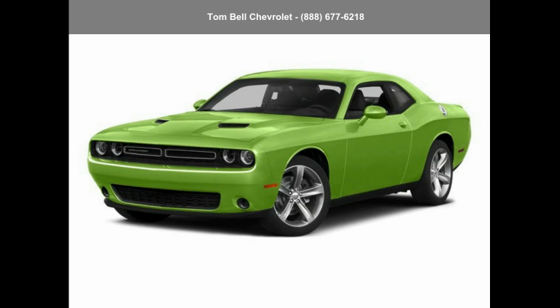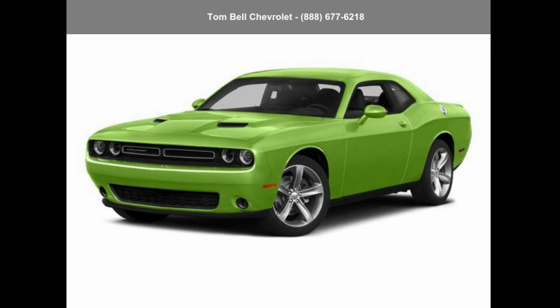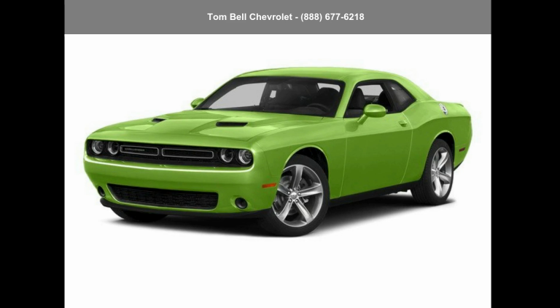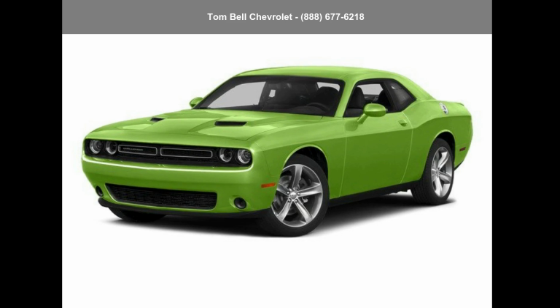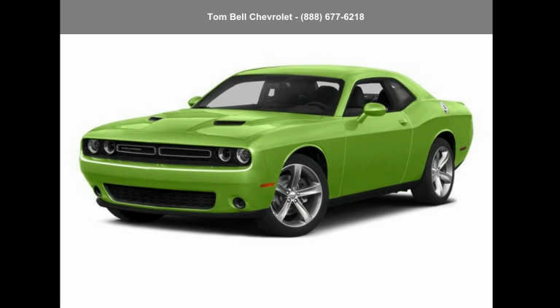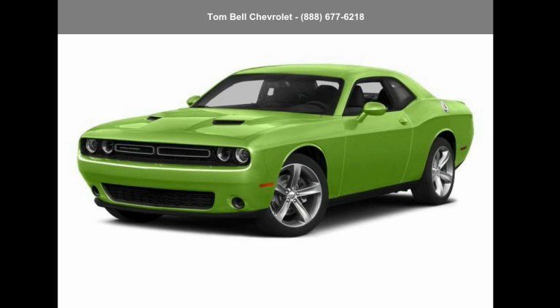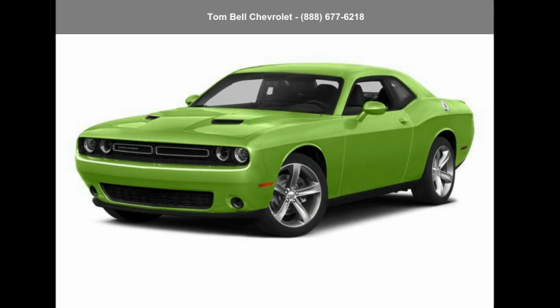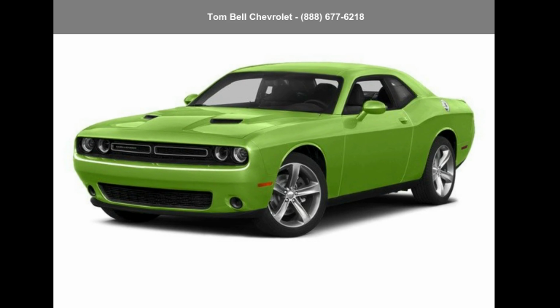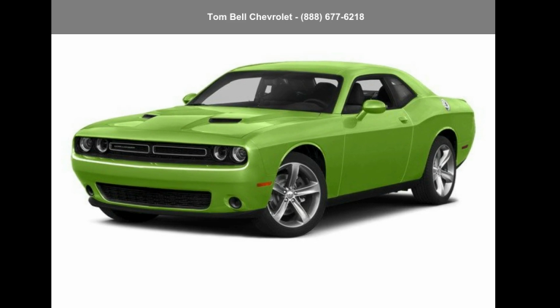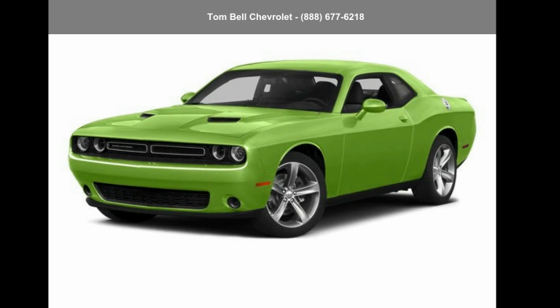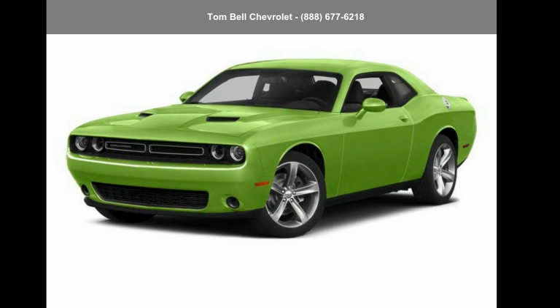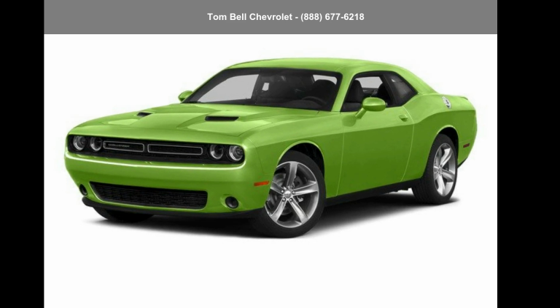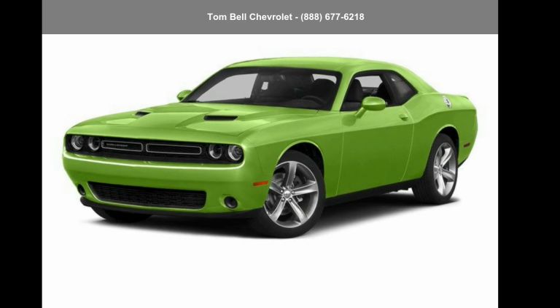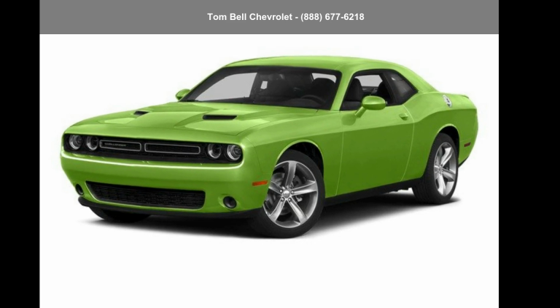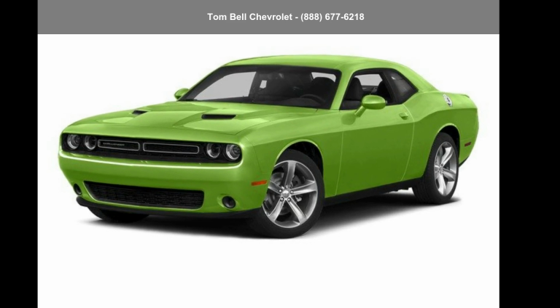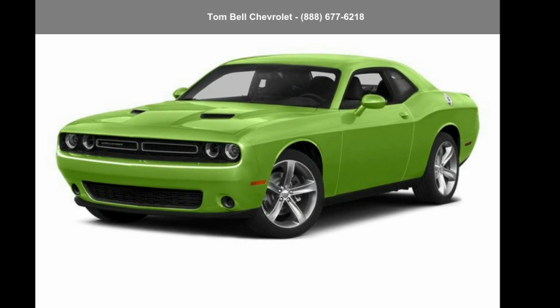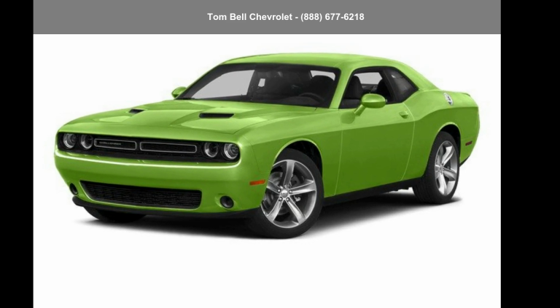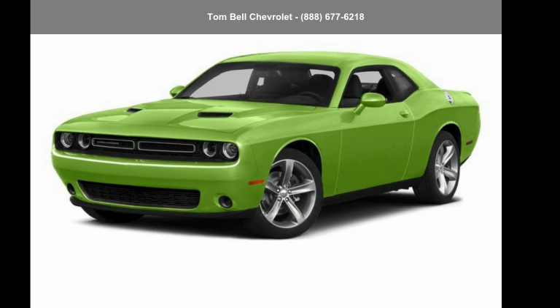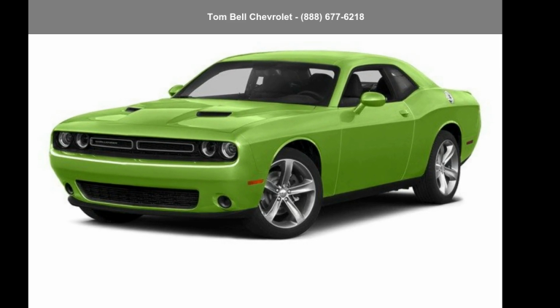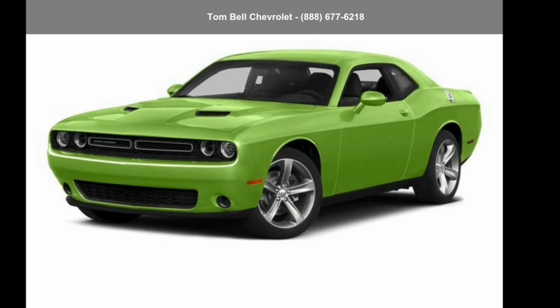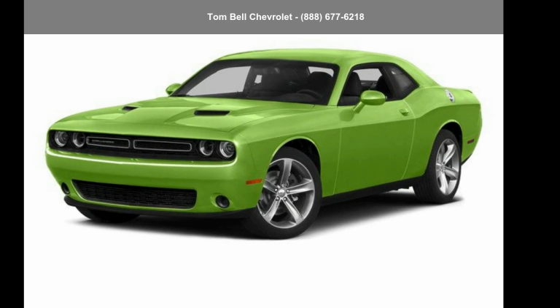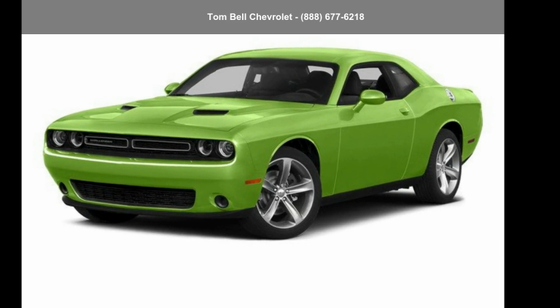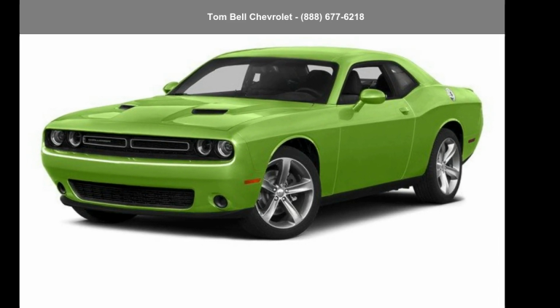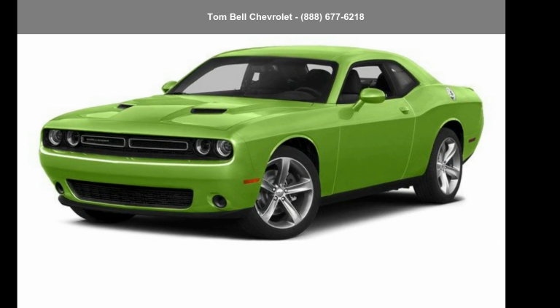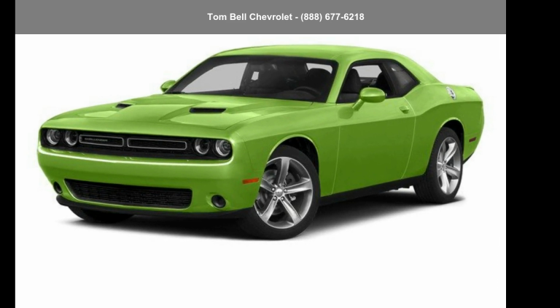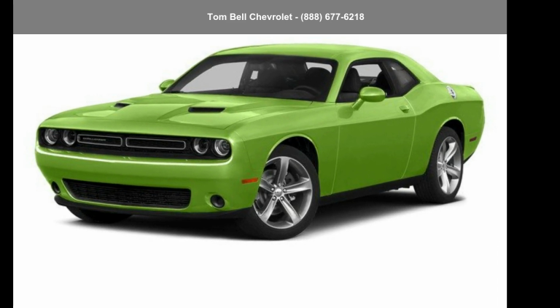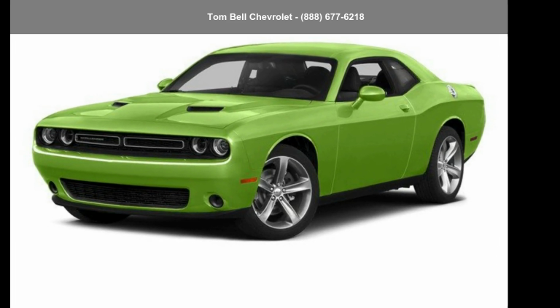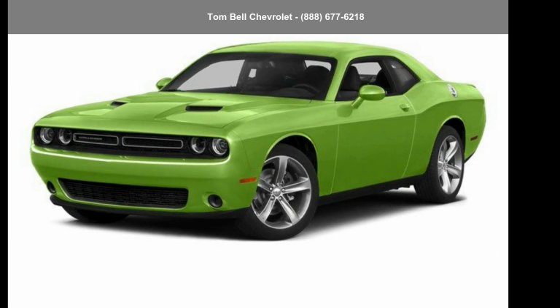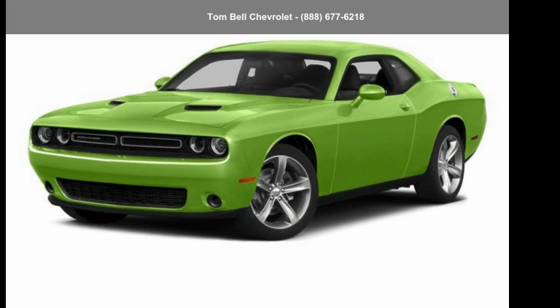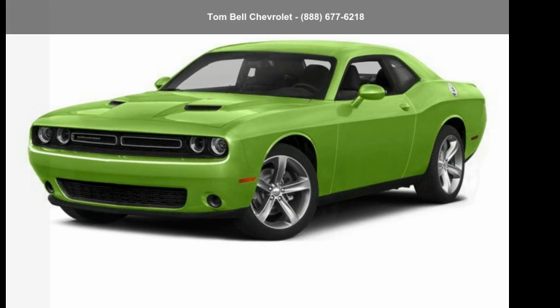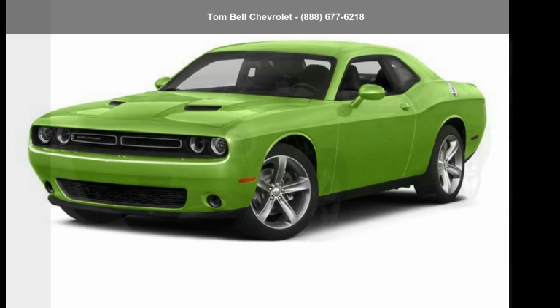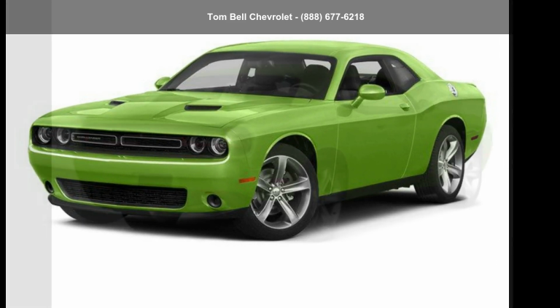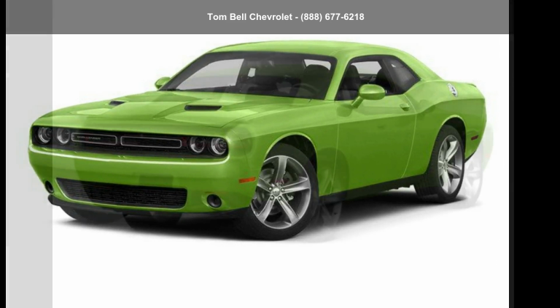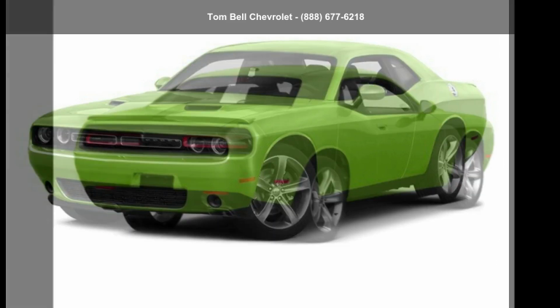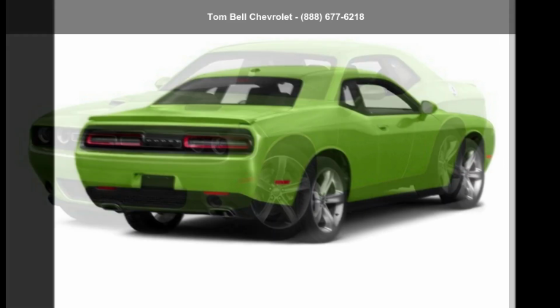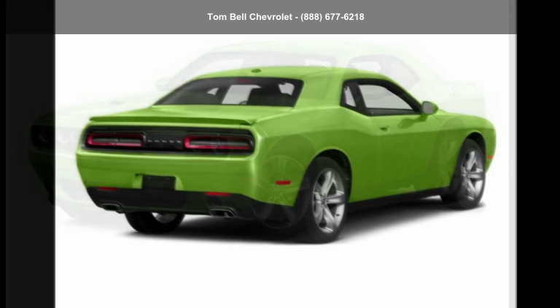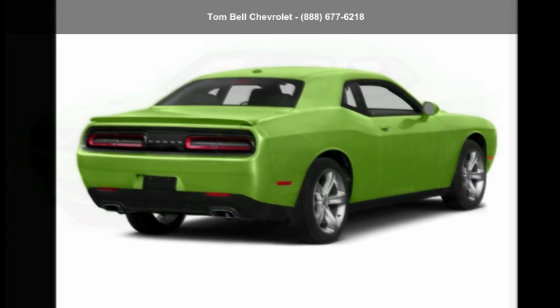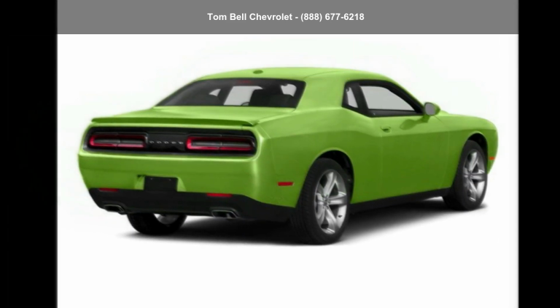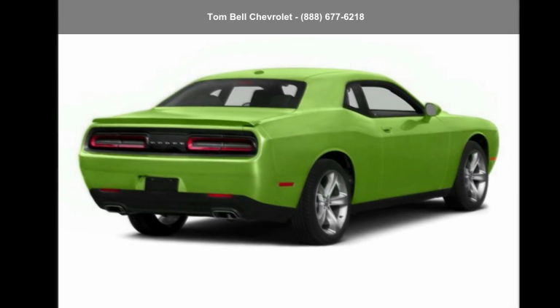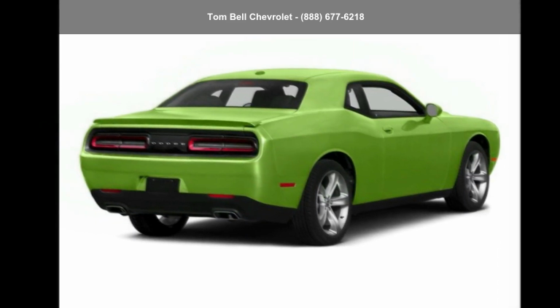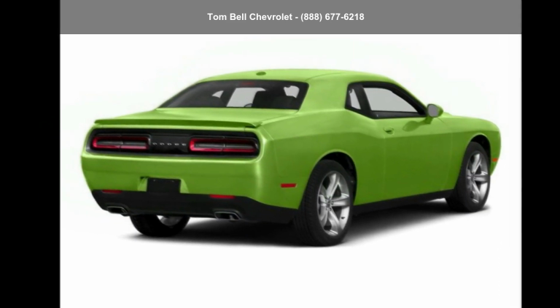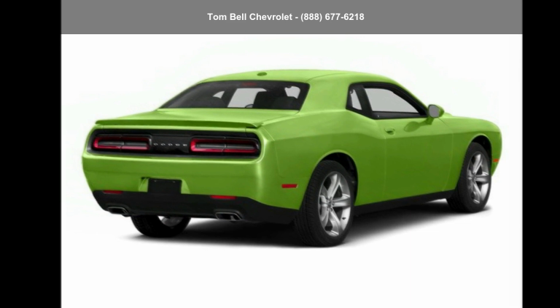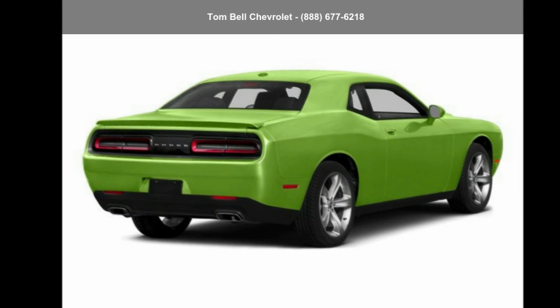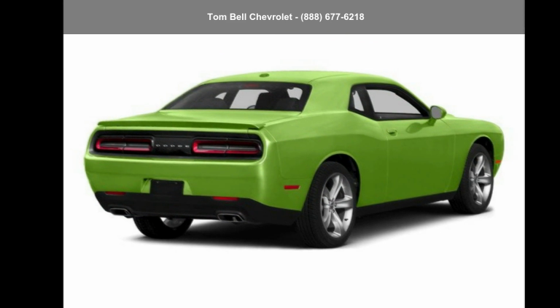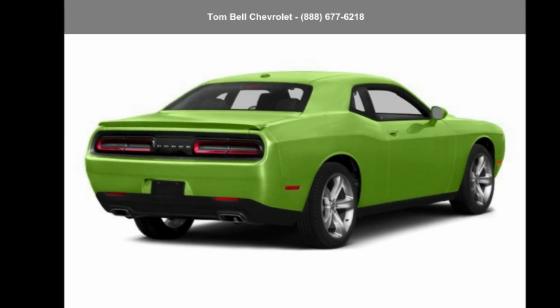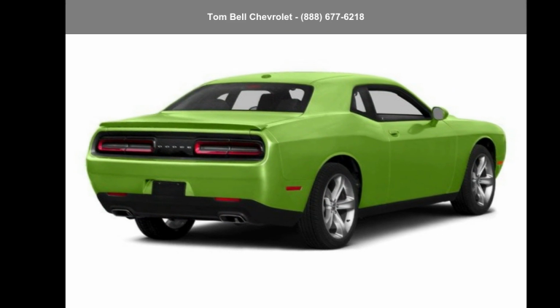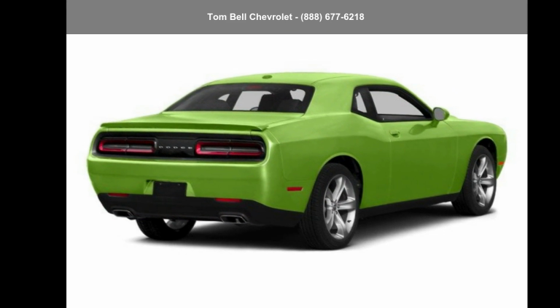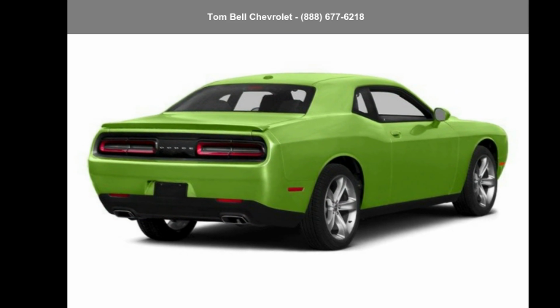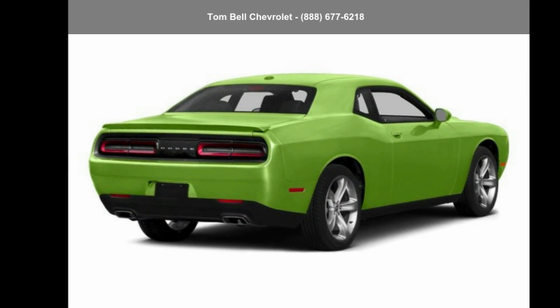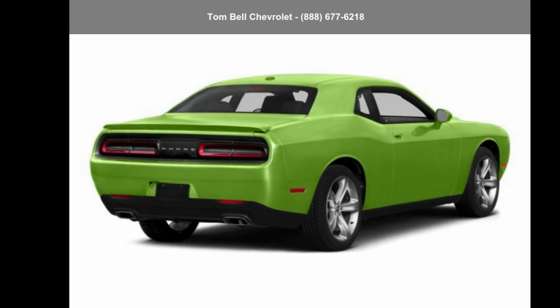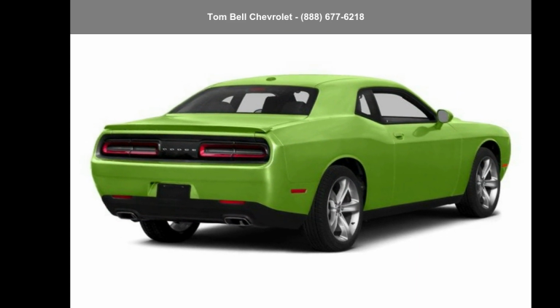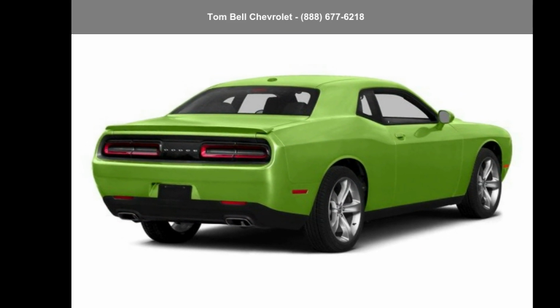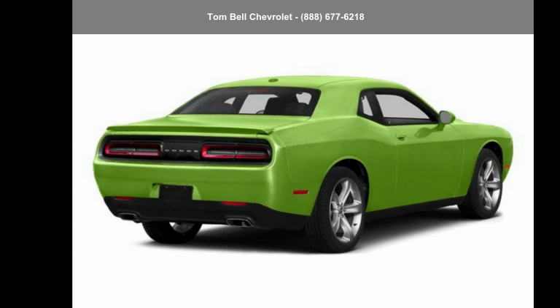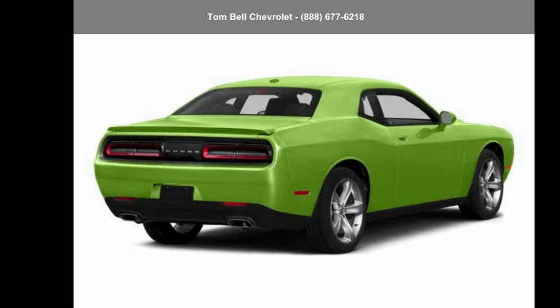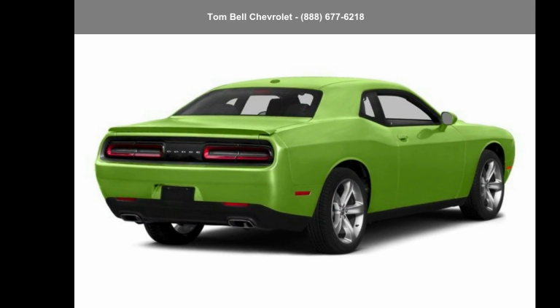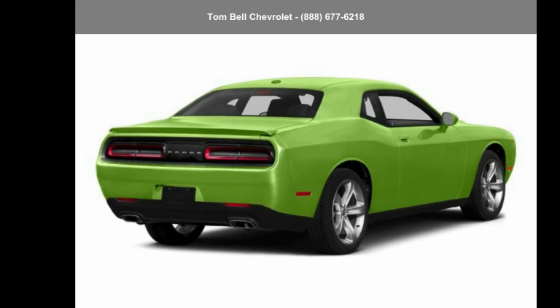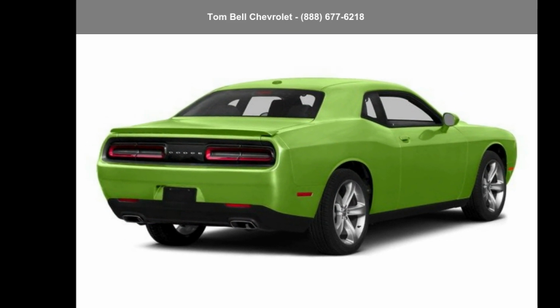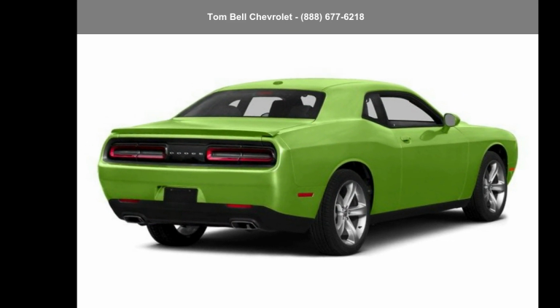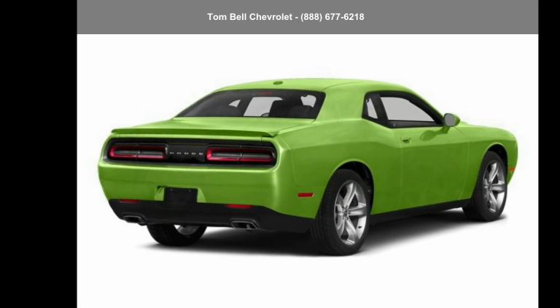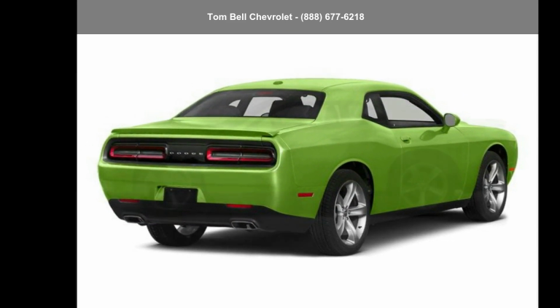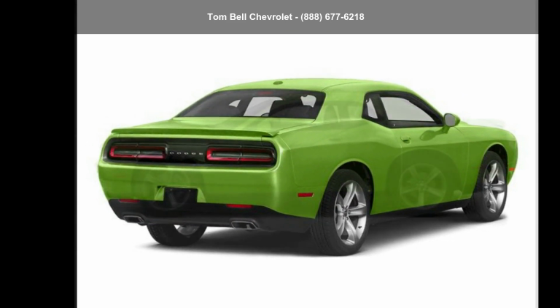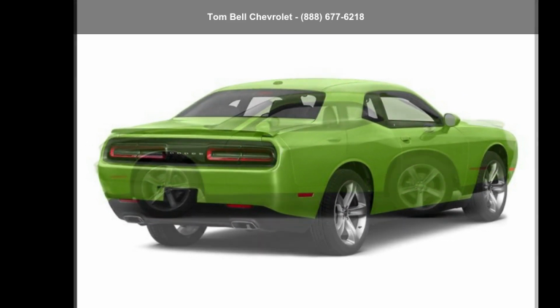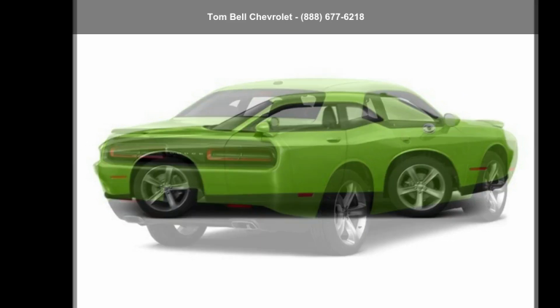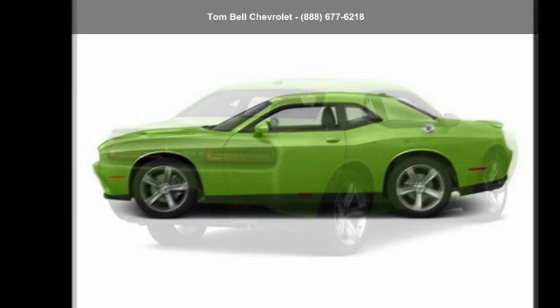Presenting the Dodge 2015 Challenger SRT Hellcat. If you are looking for a first-rate auto, this one could be yours today.